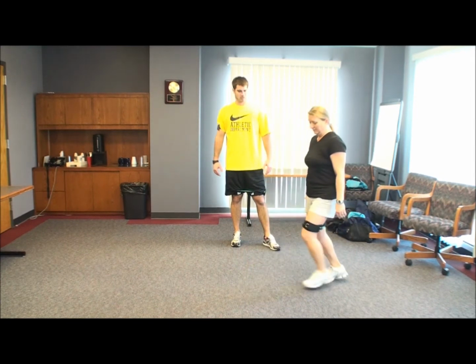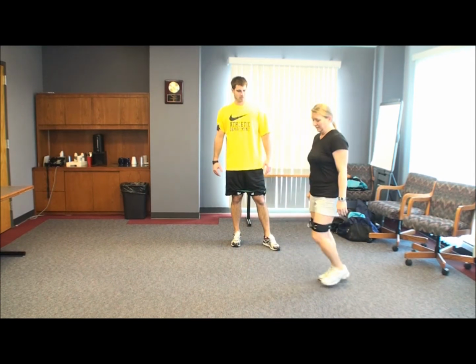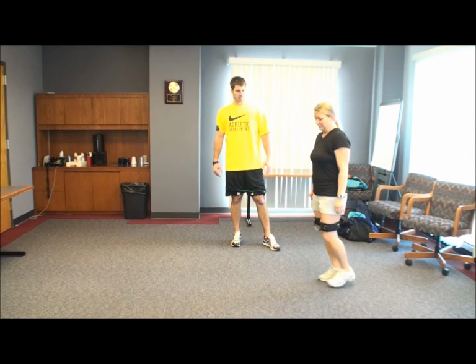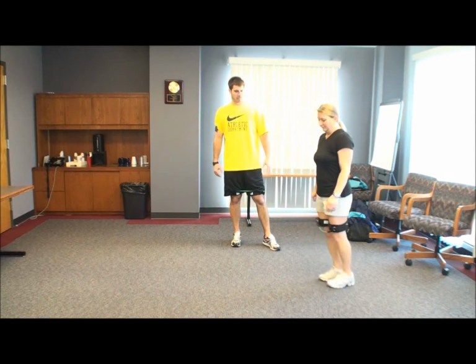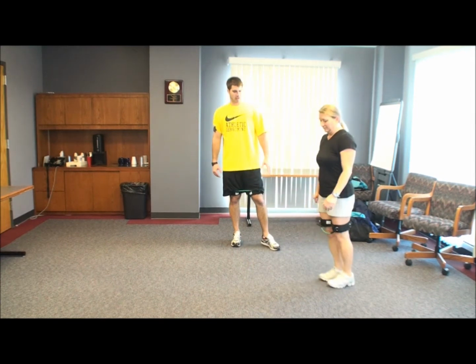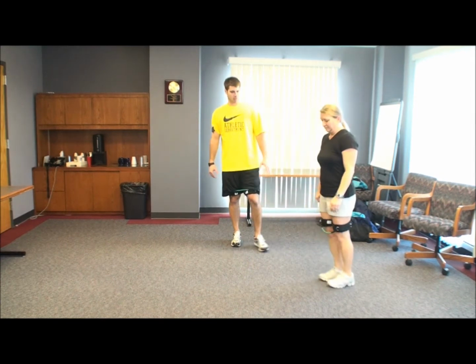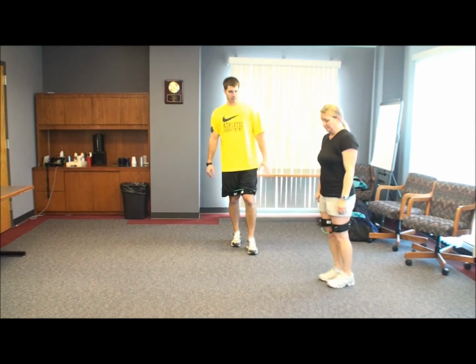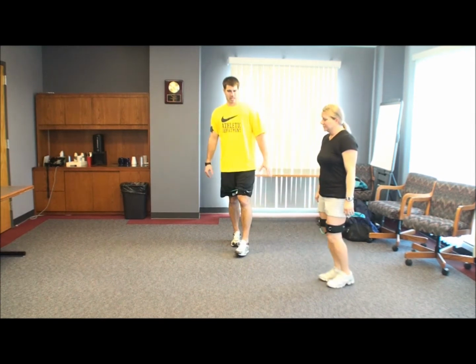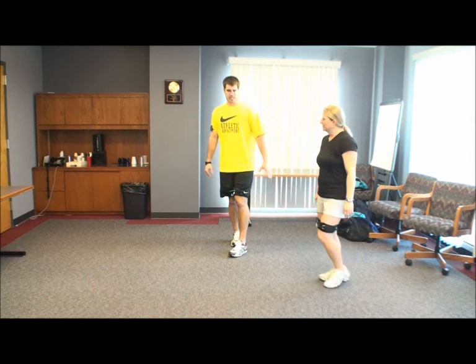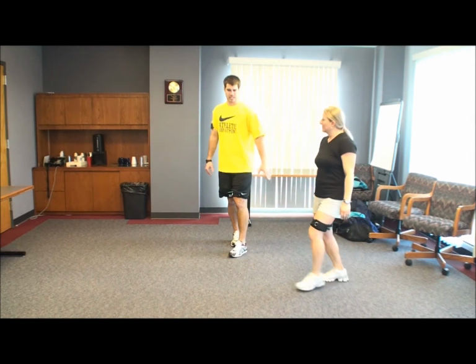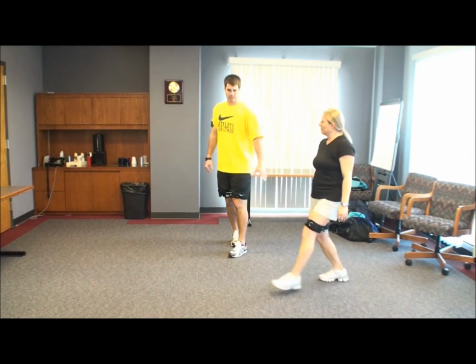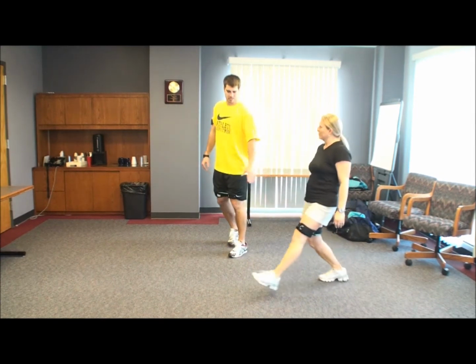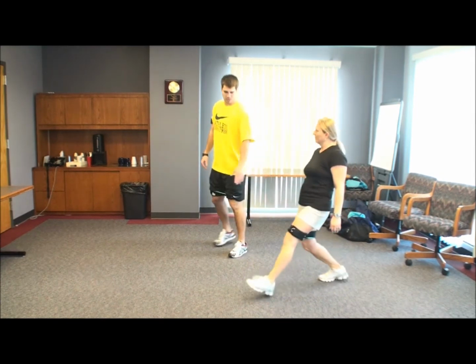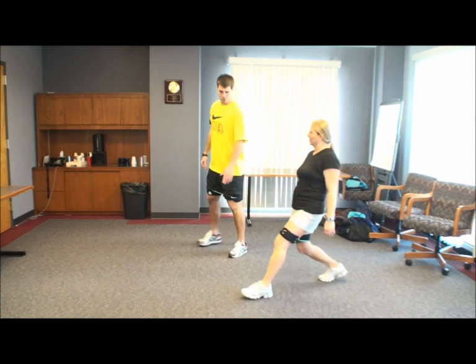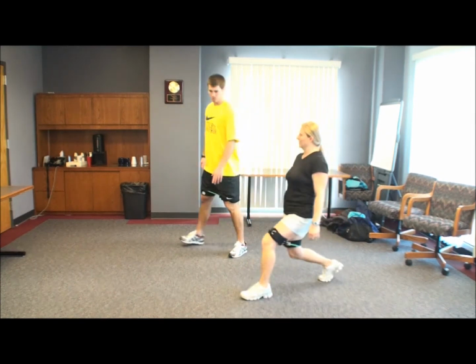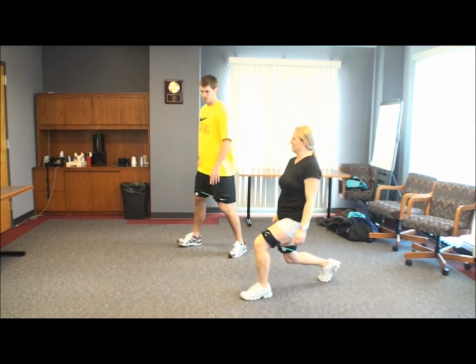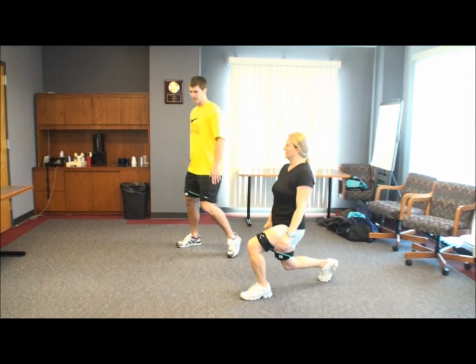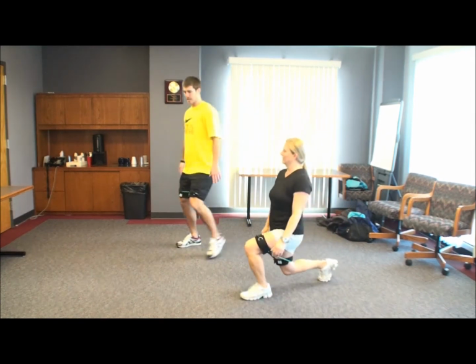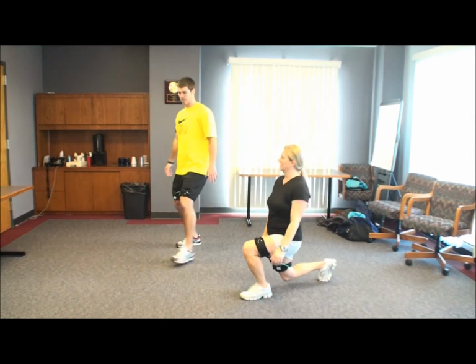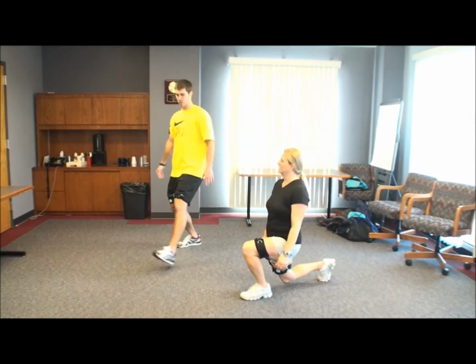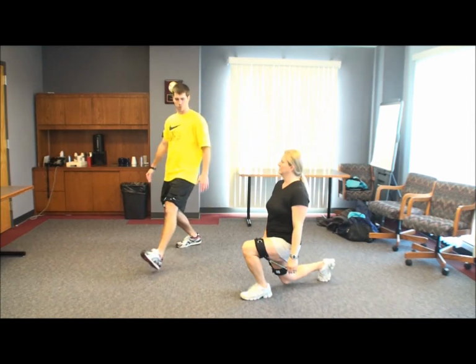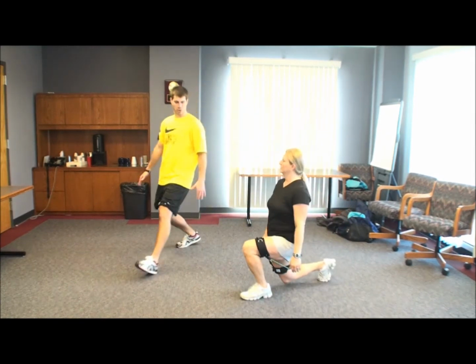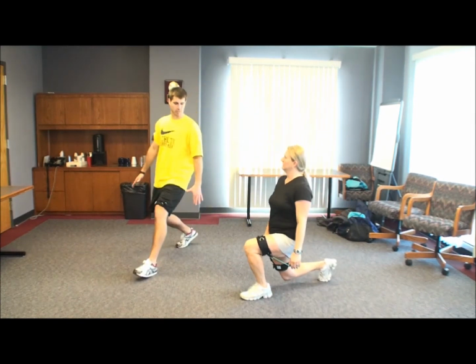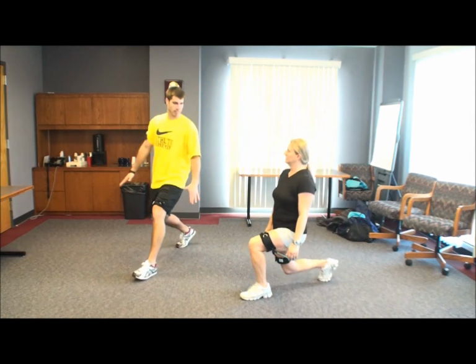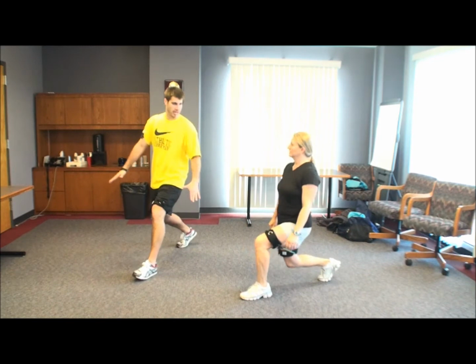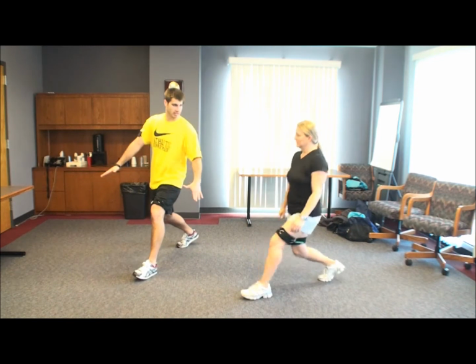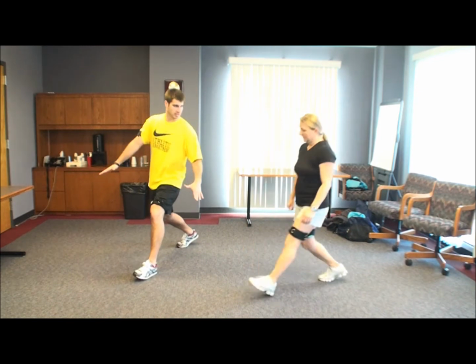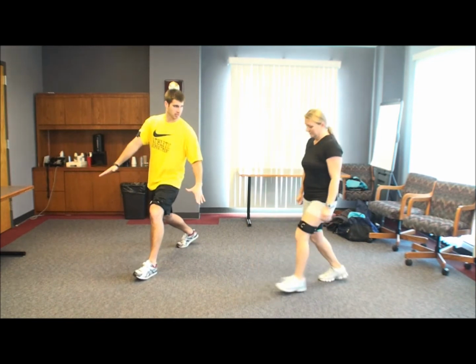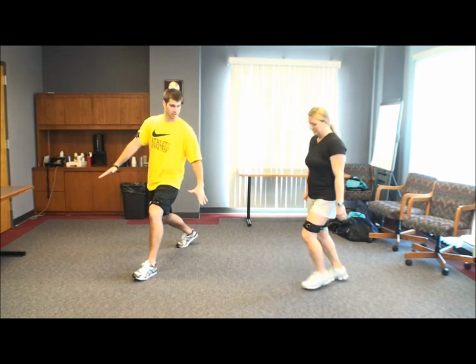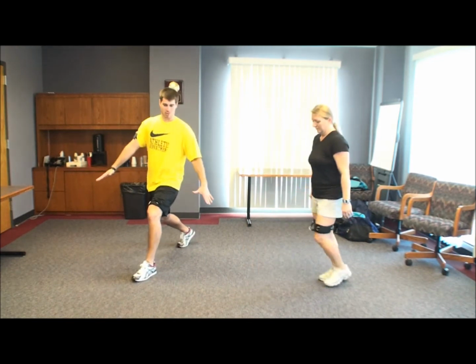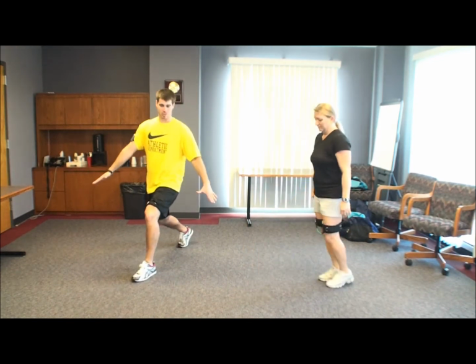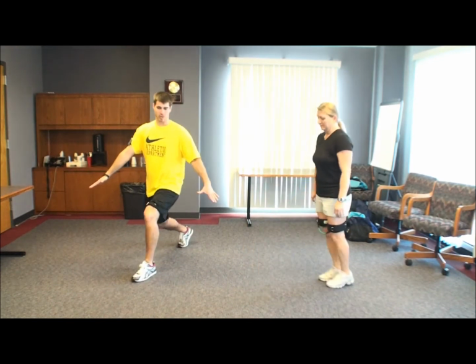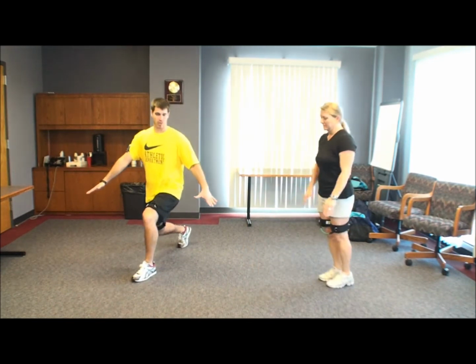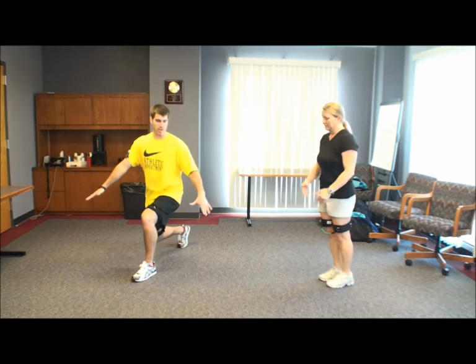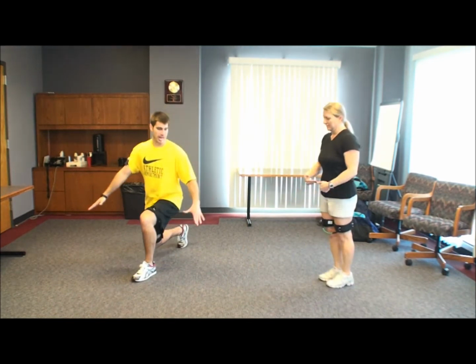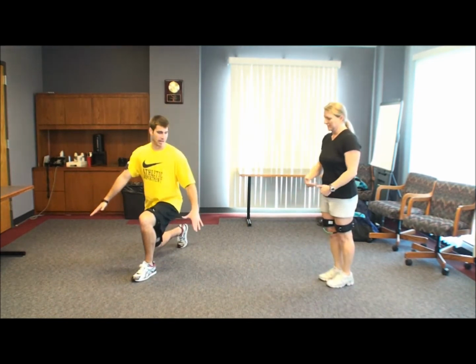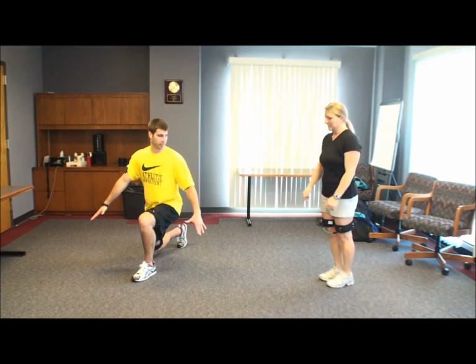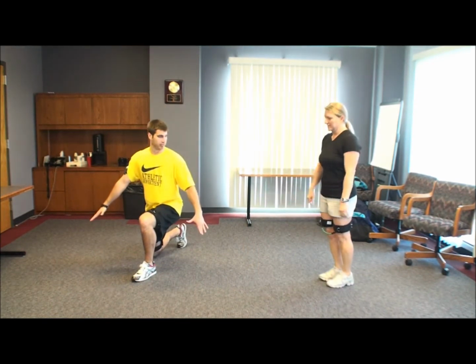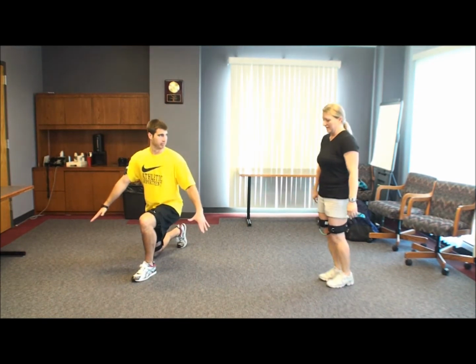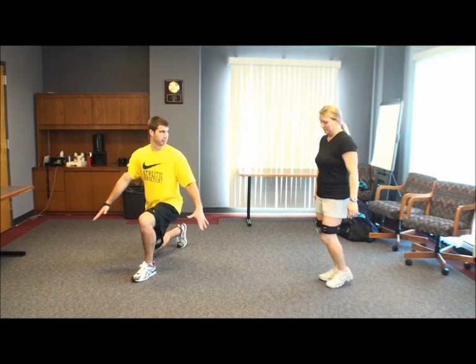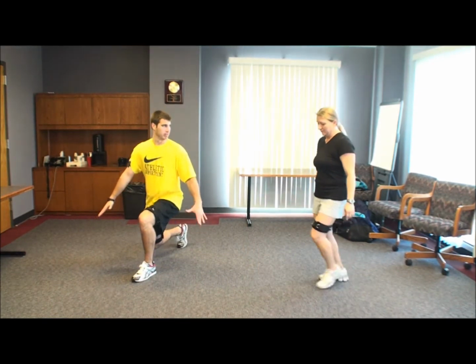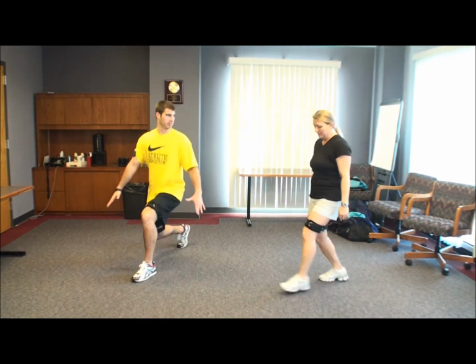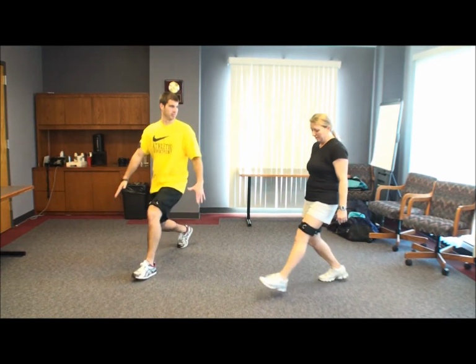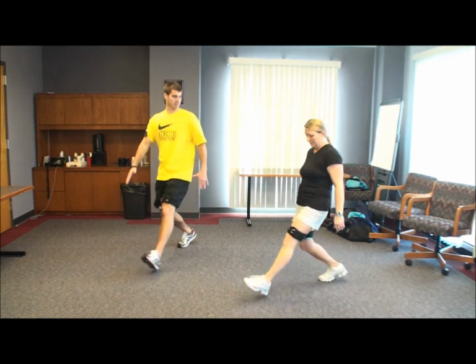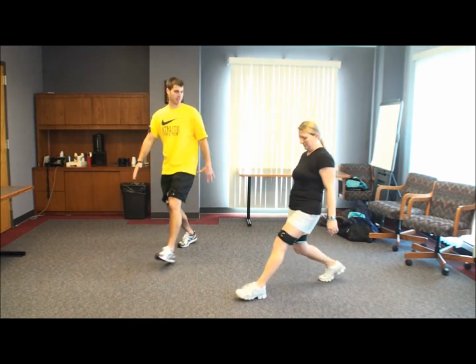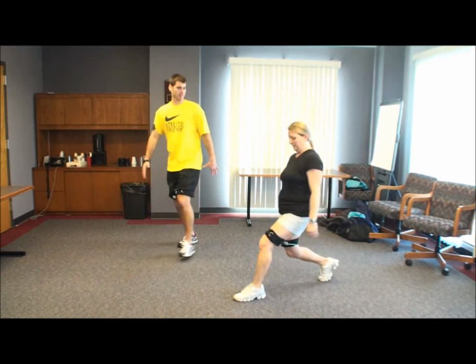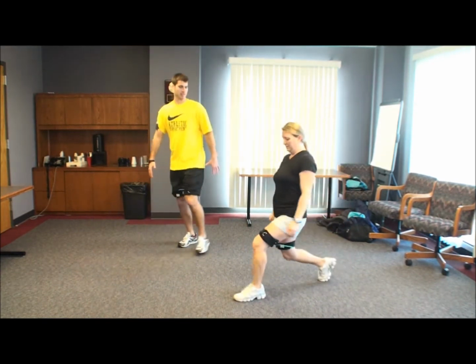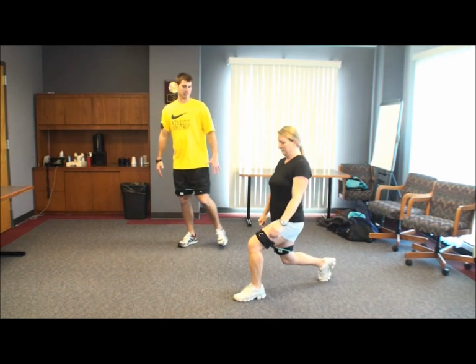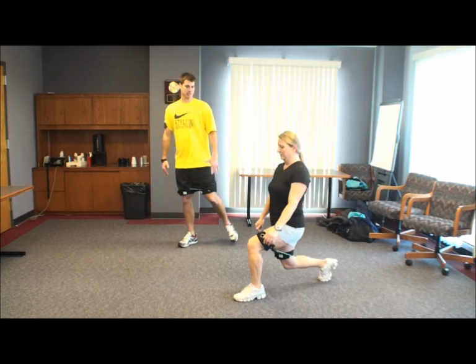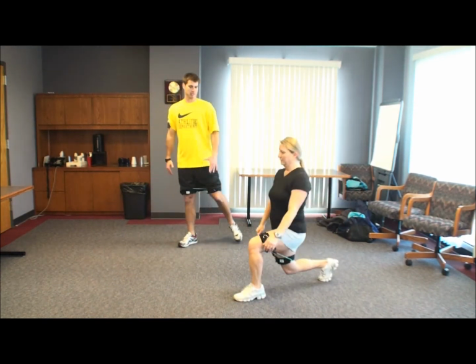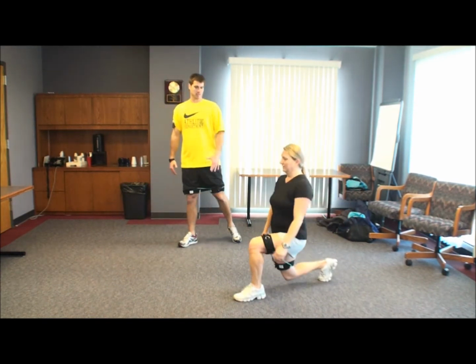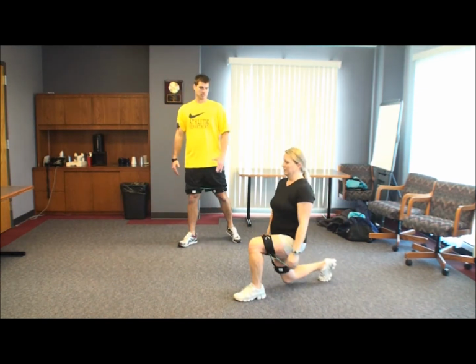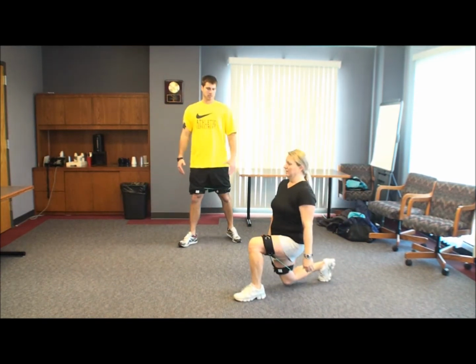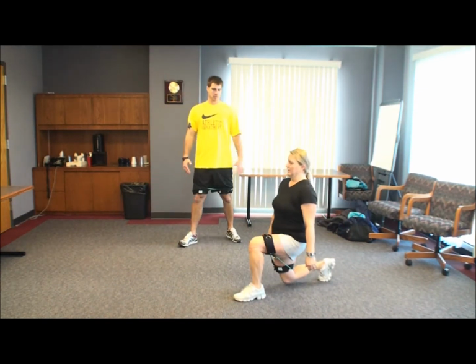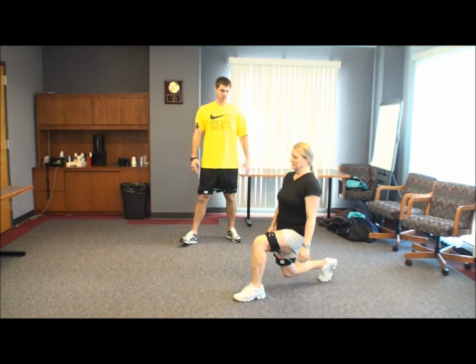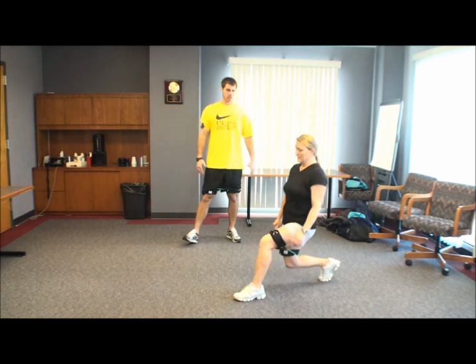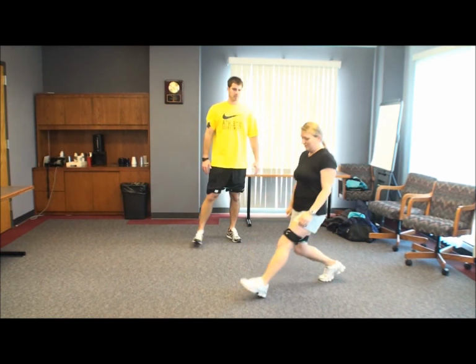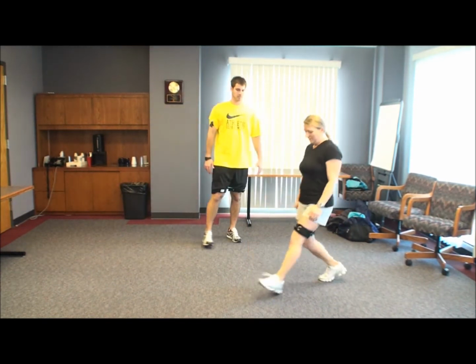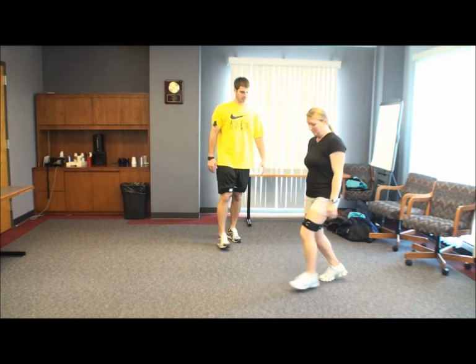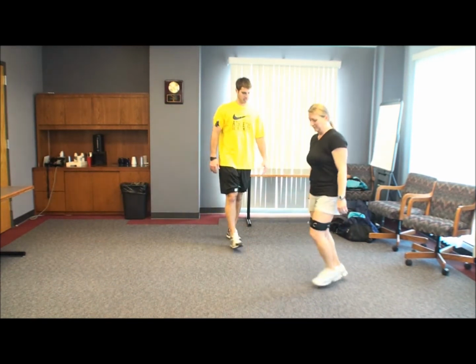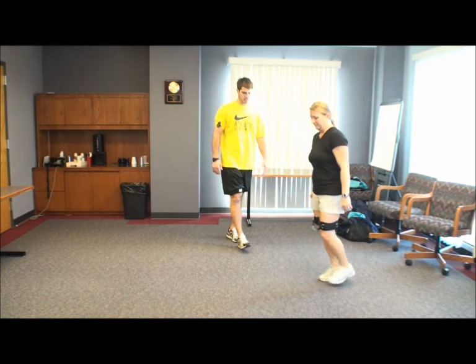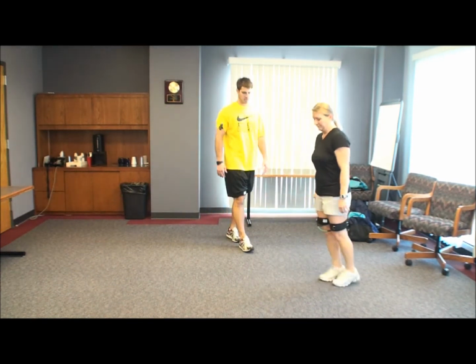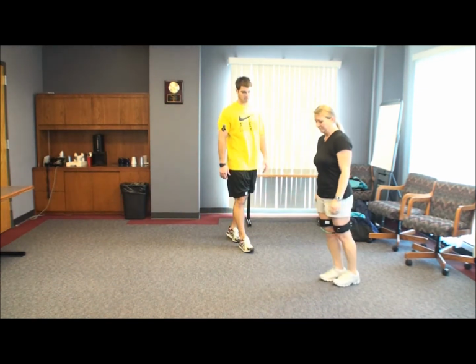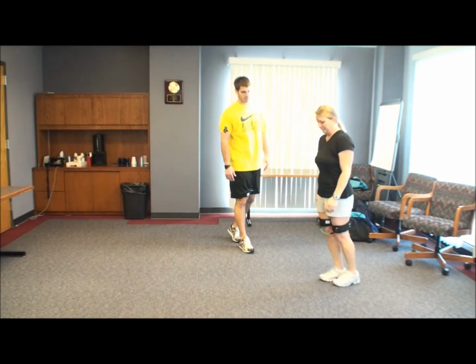Be careful with that knee. Make sure when you get out here to a good base, we go down. Good — that's perfect.